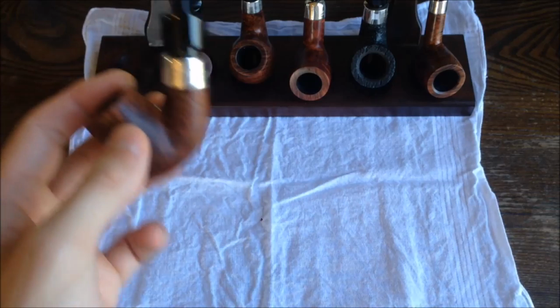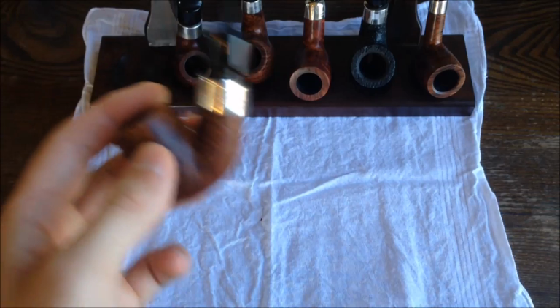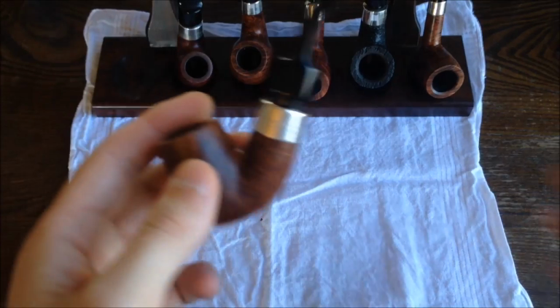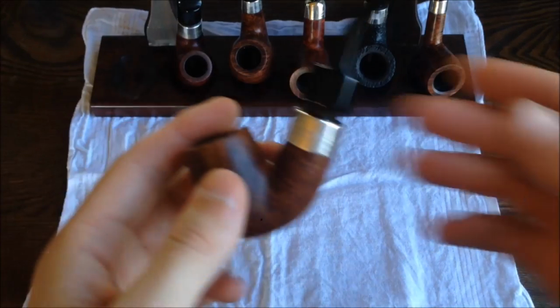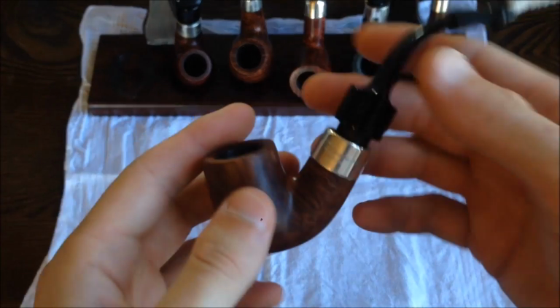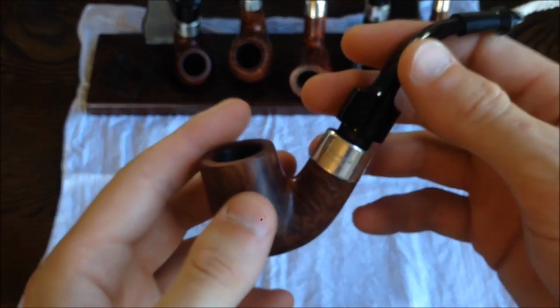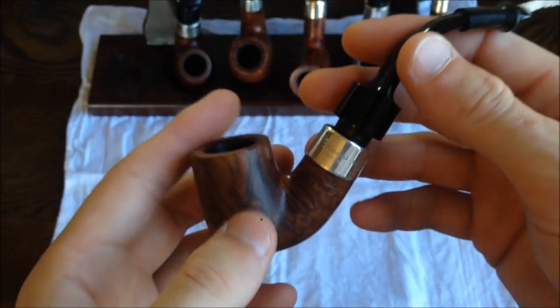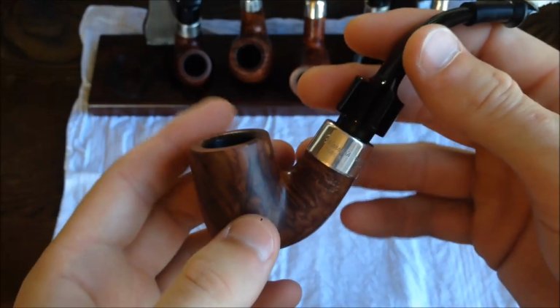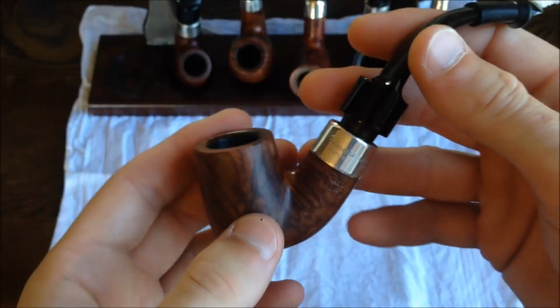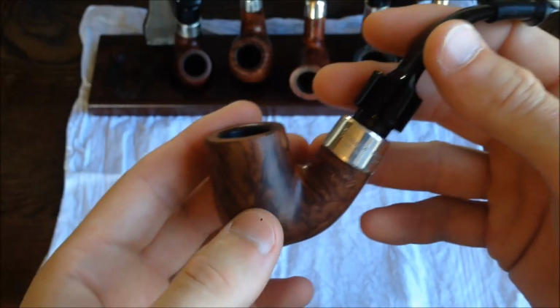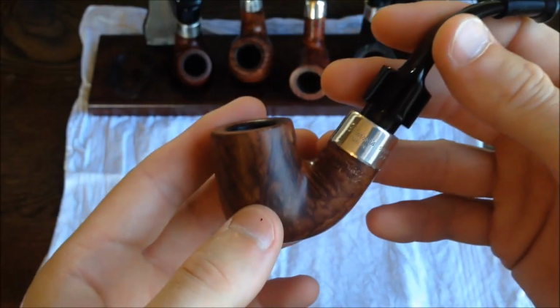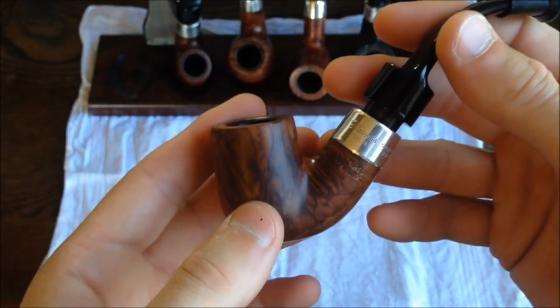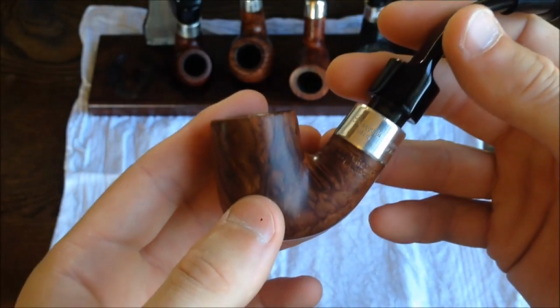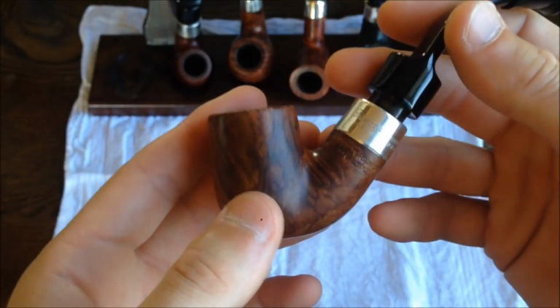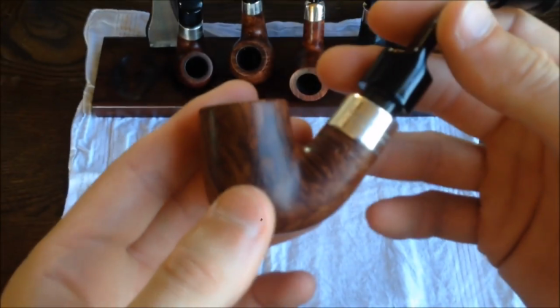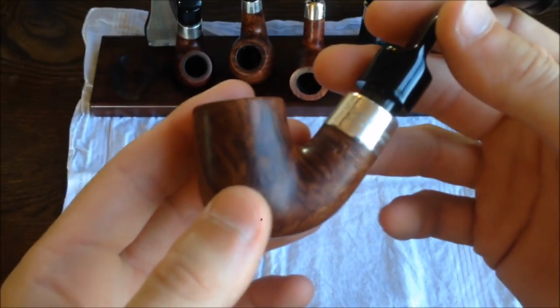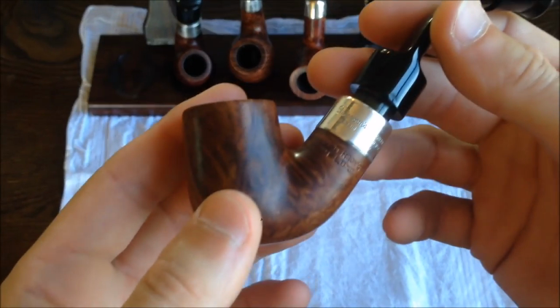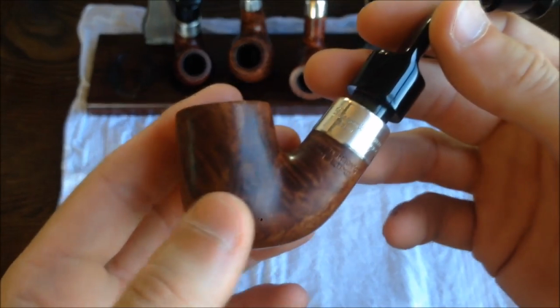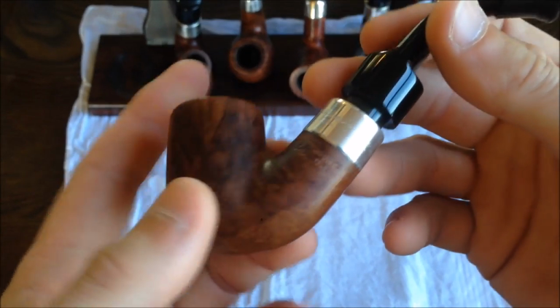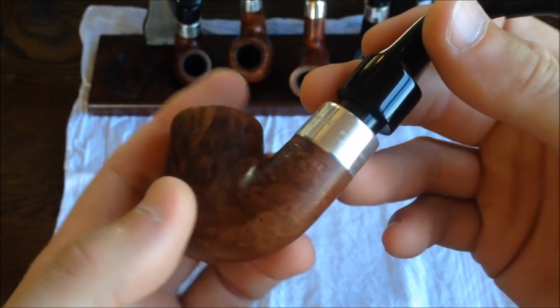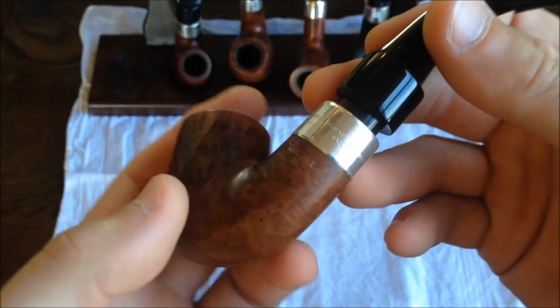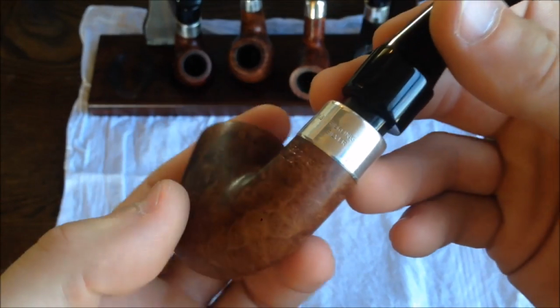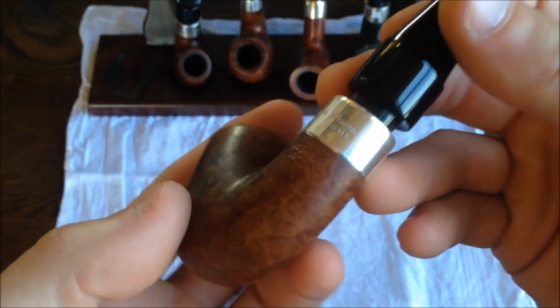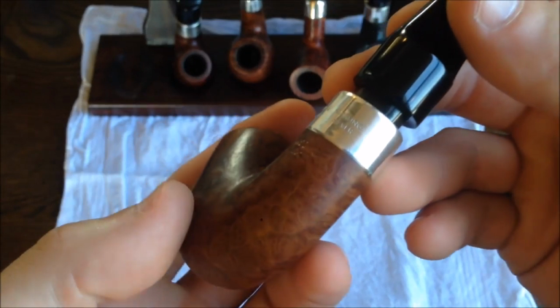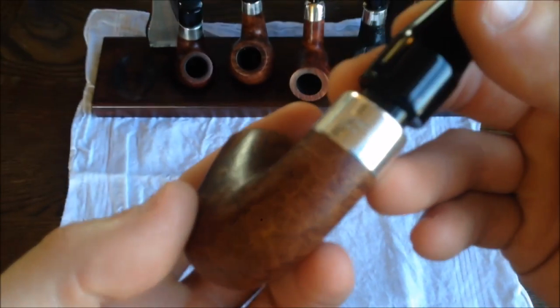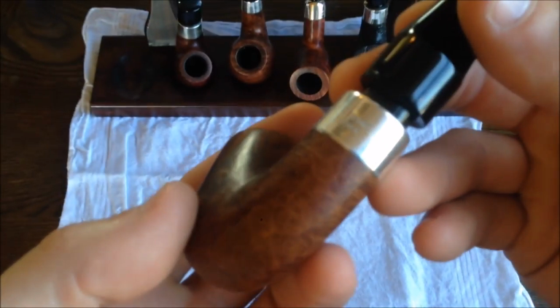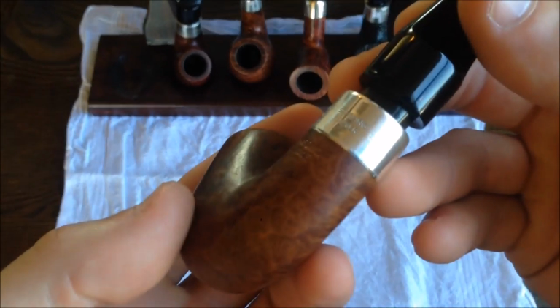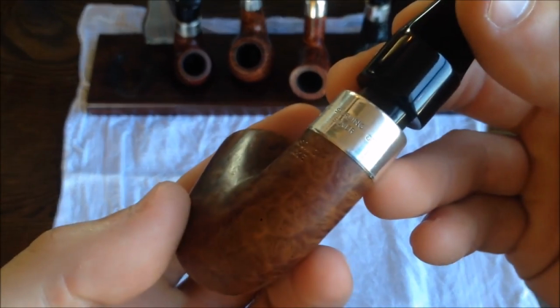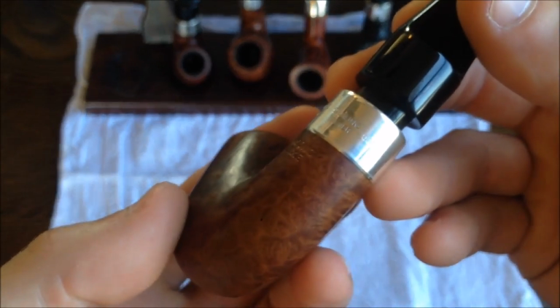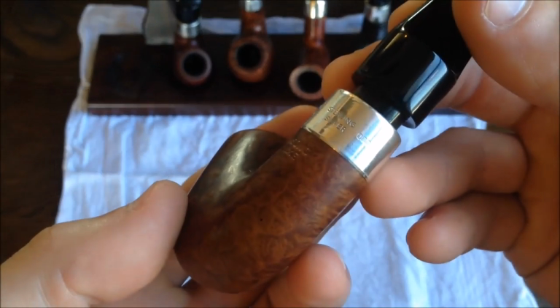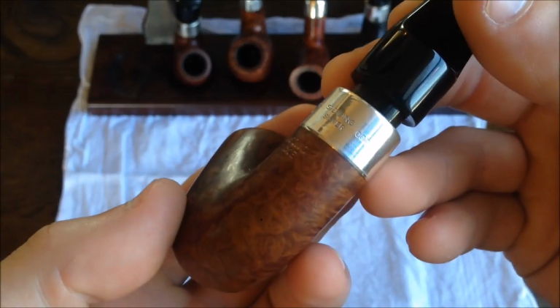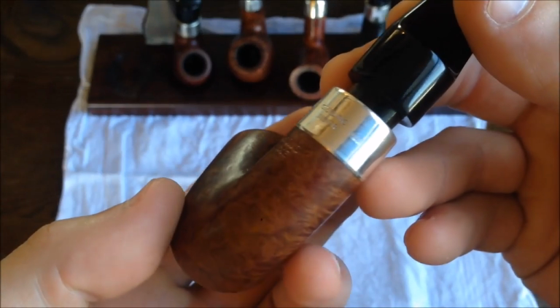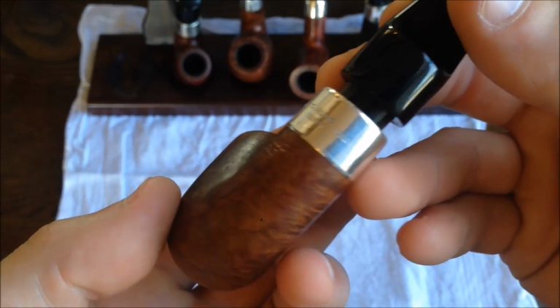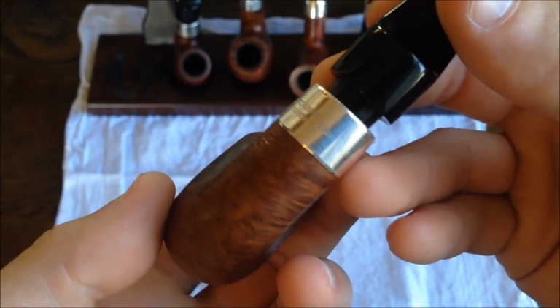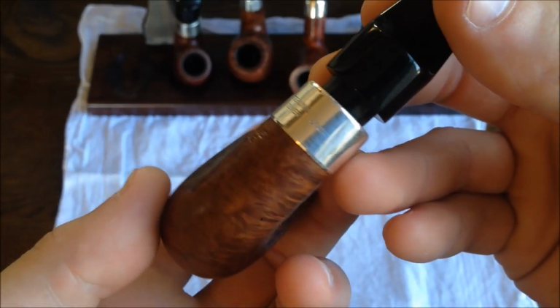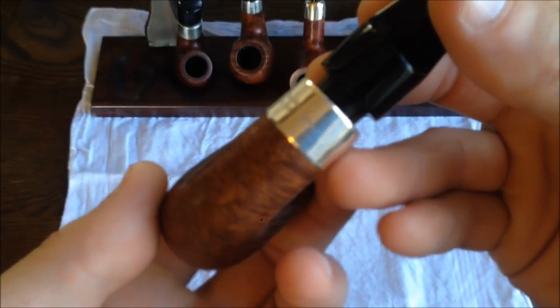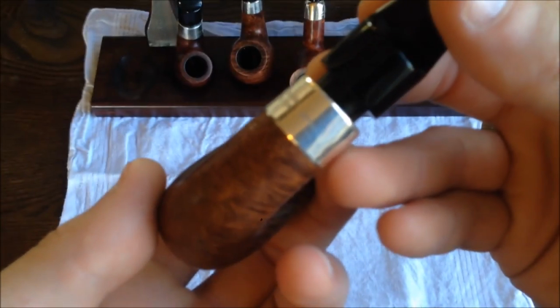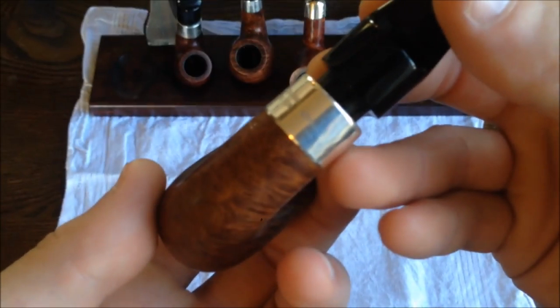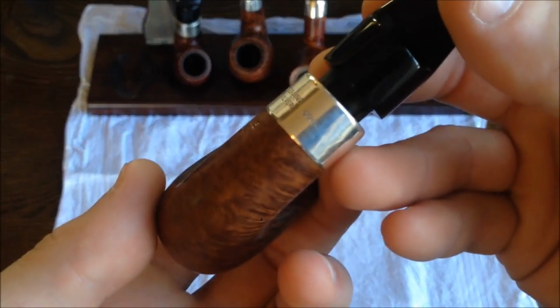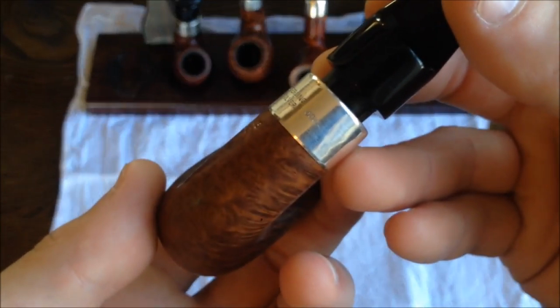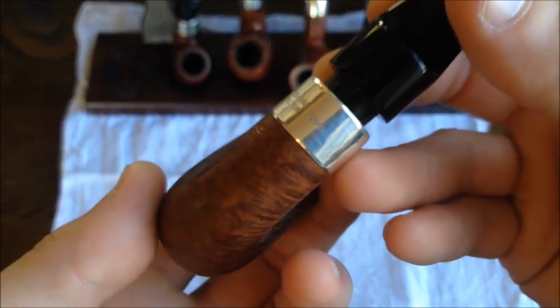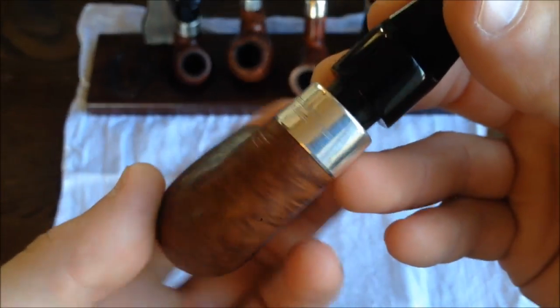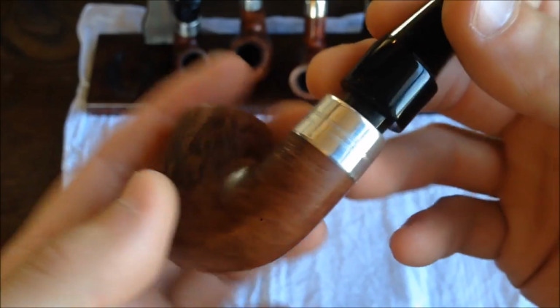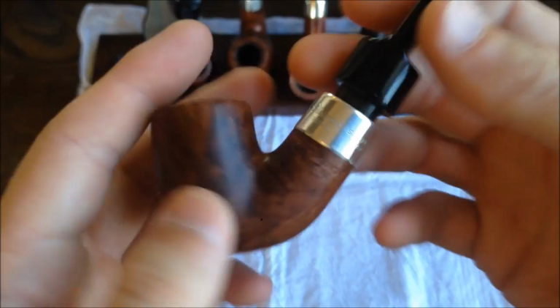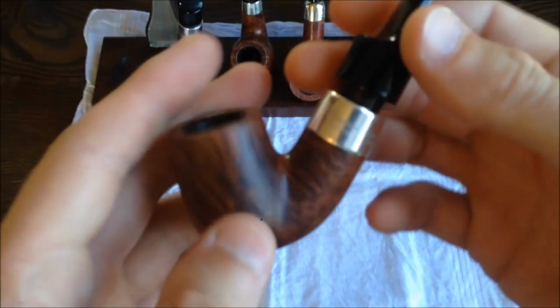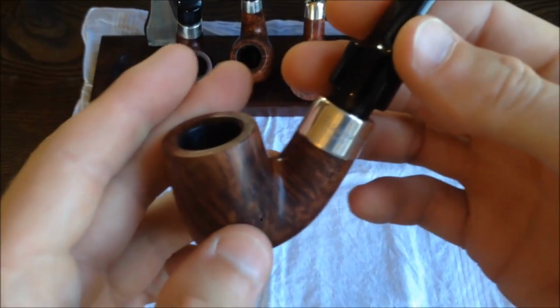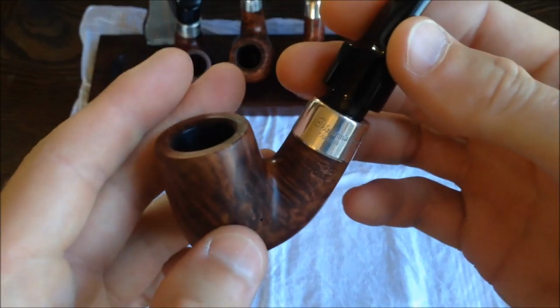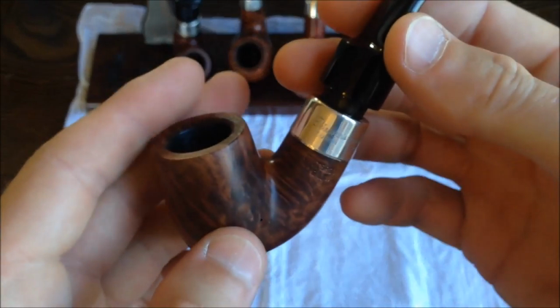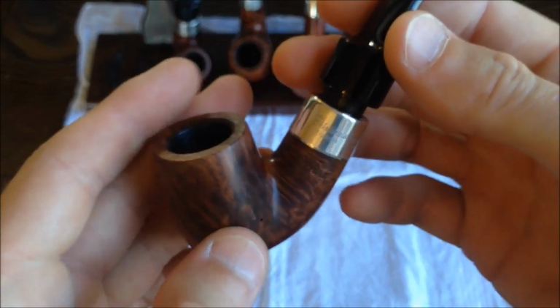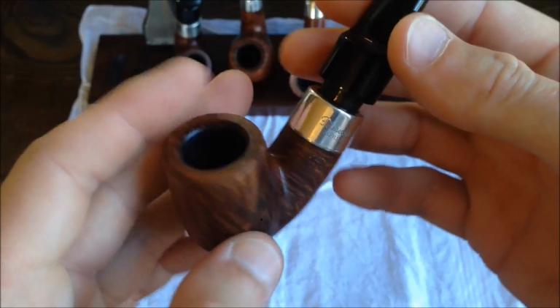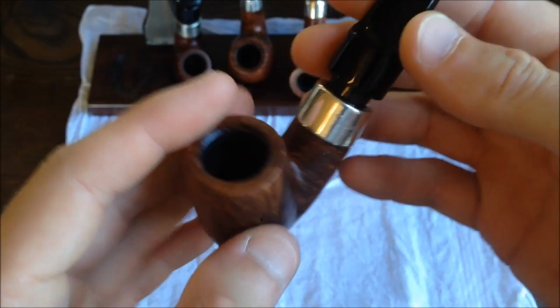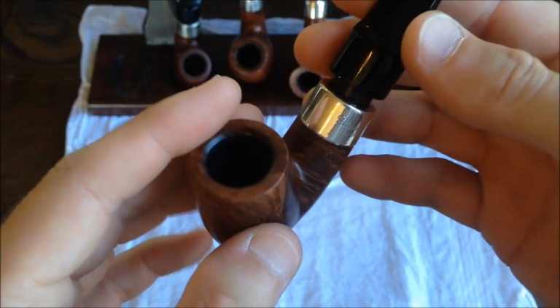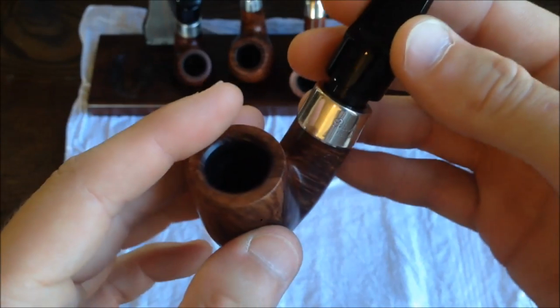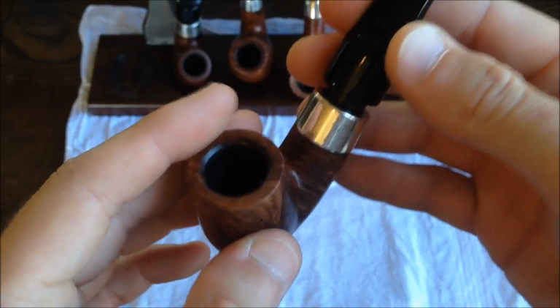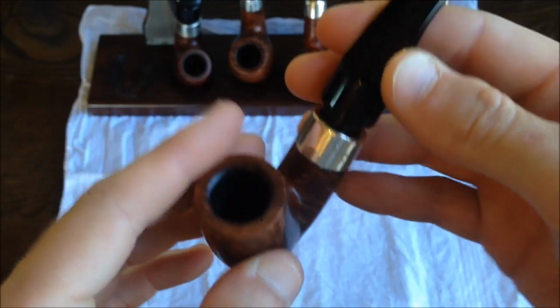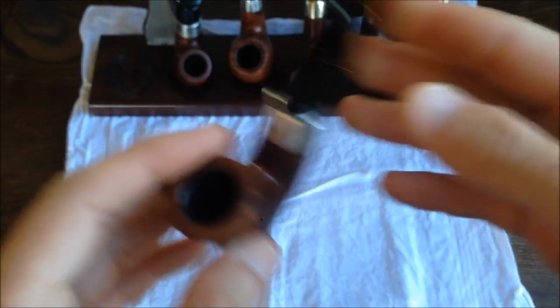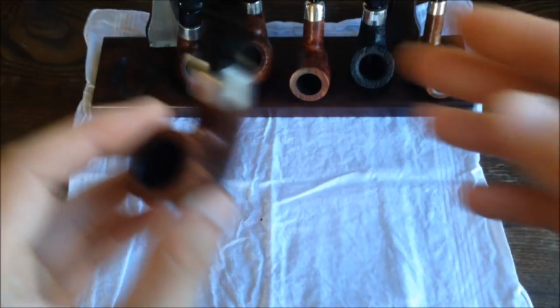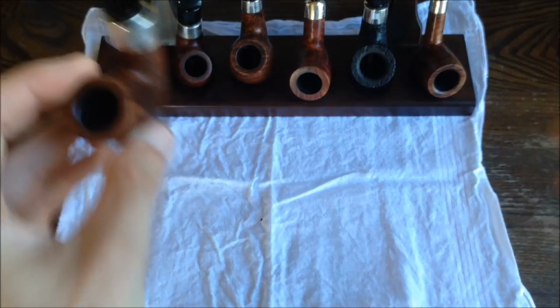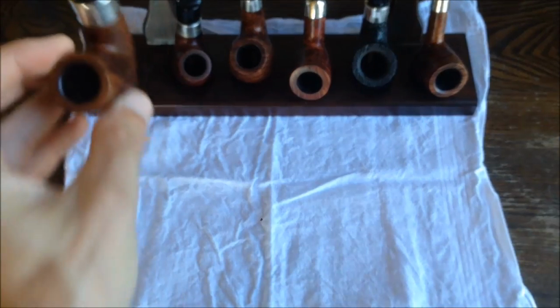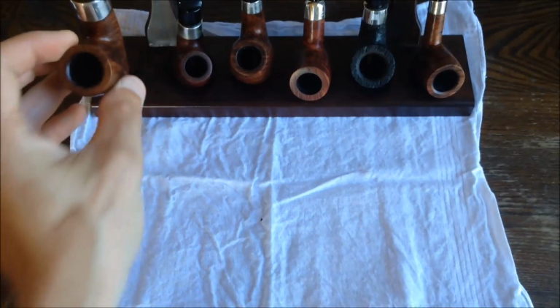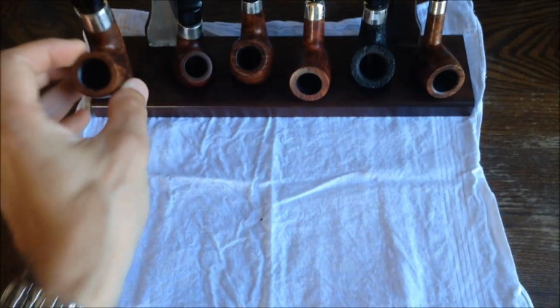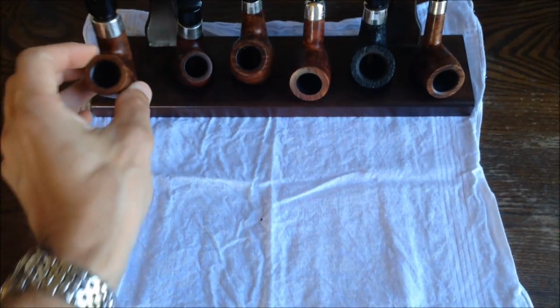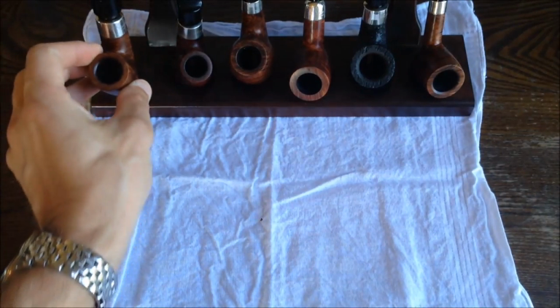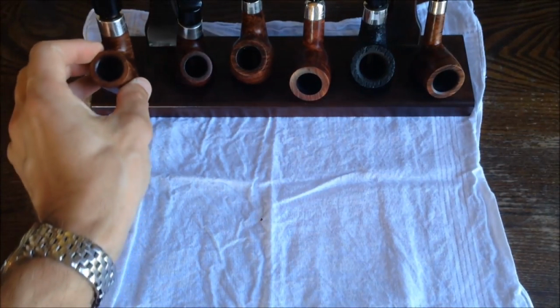Oh, and this was made in 1986, I believe. The hallmark will be too small to see, but yeah, I think it was 1986 when that was made.